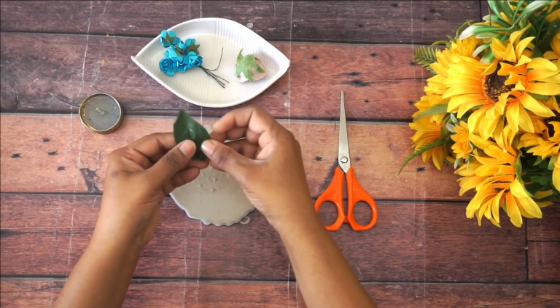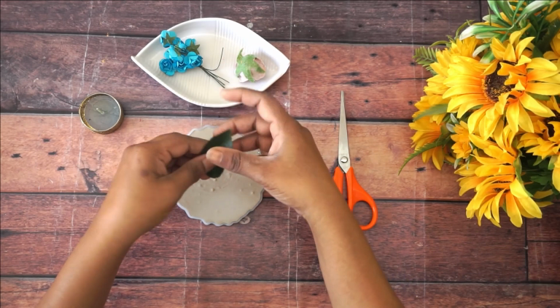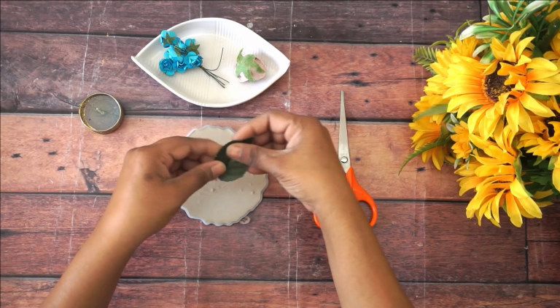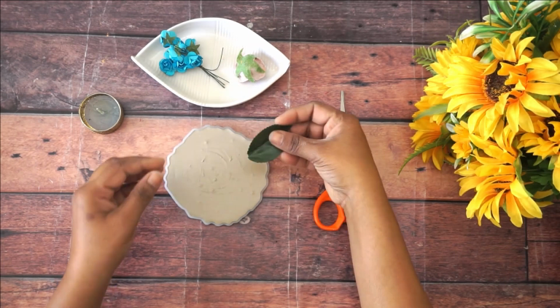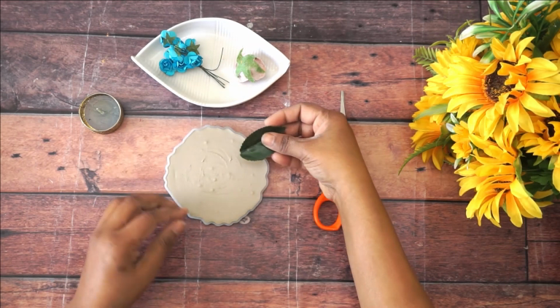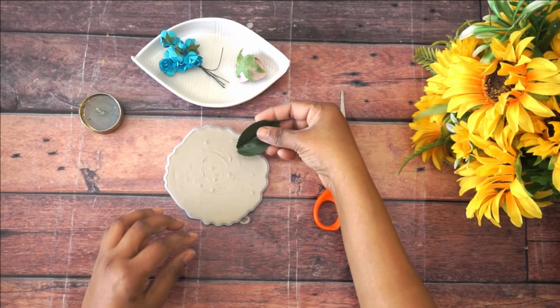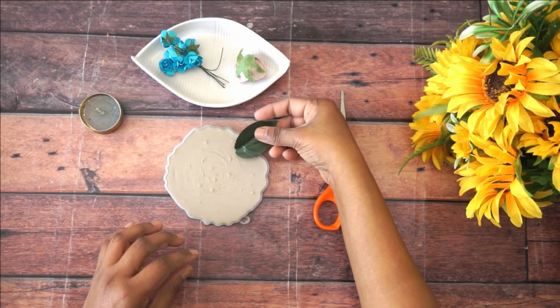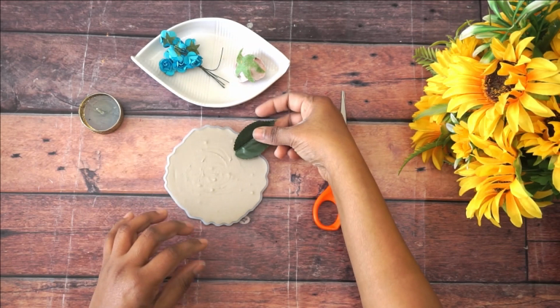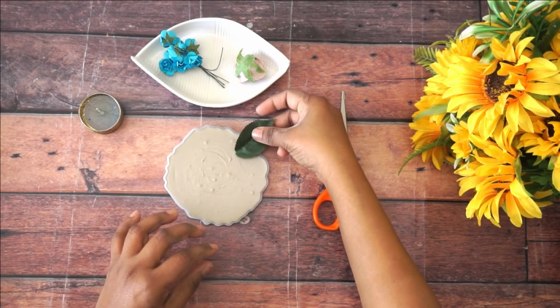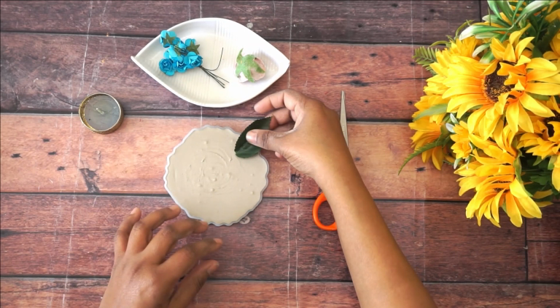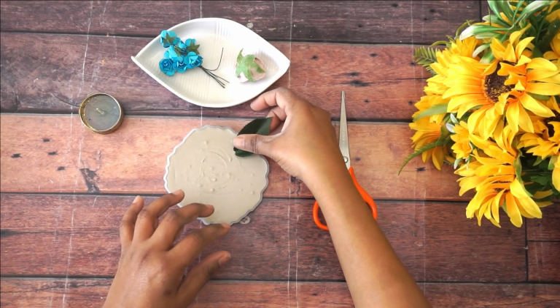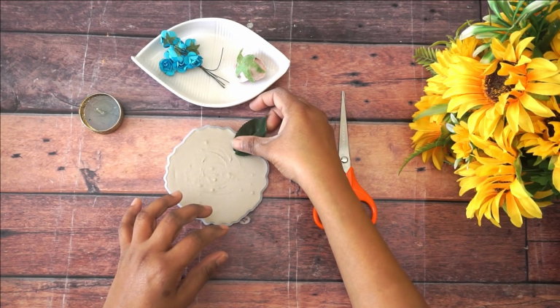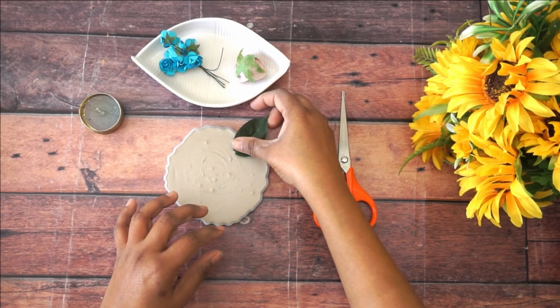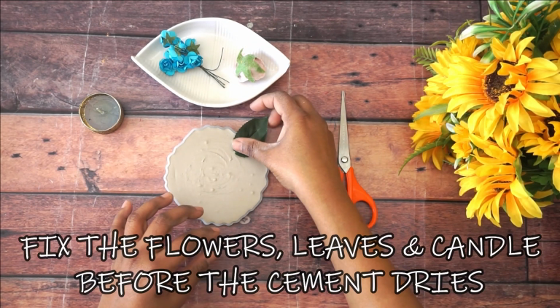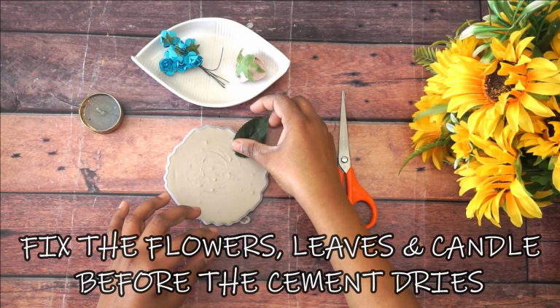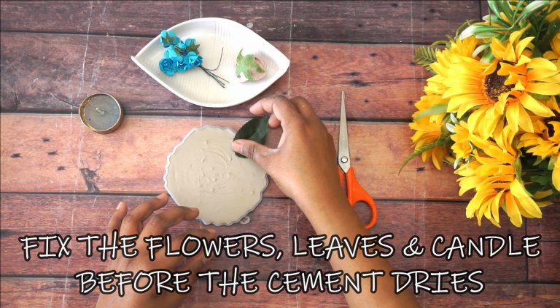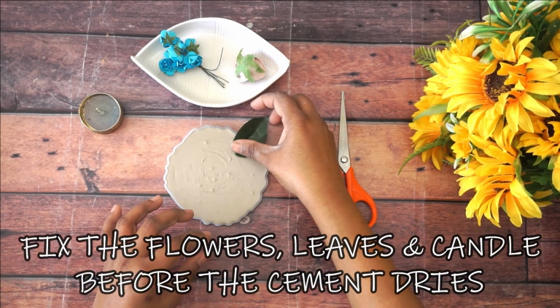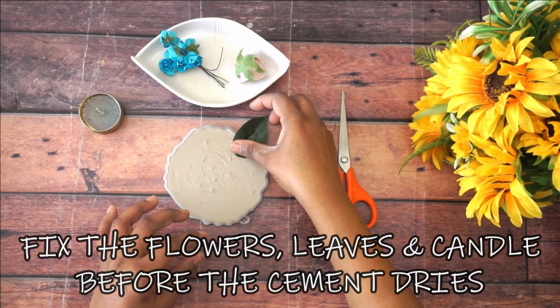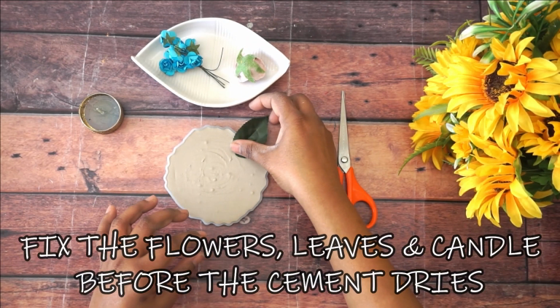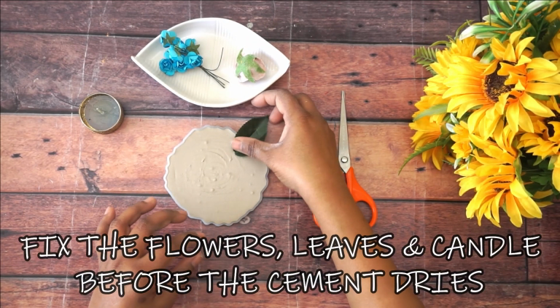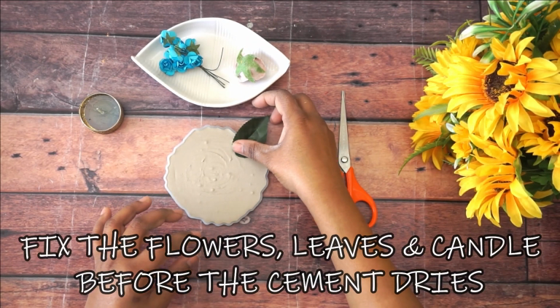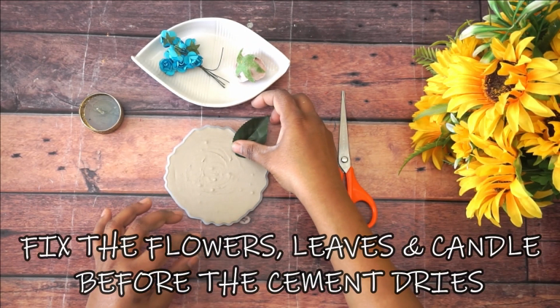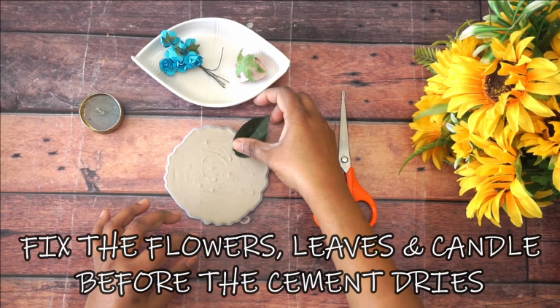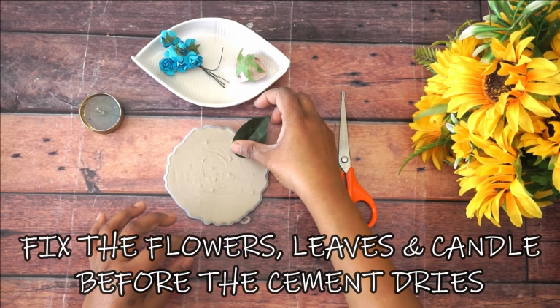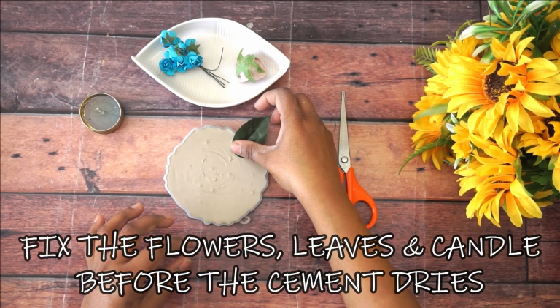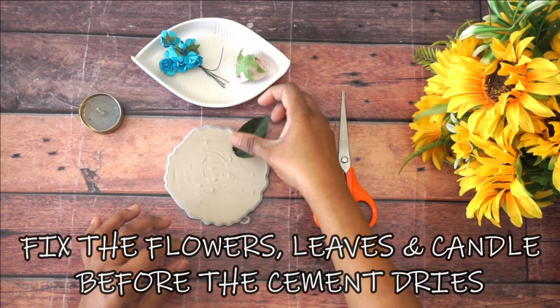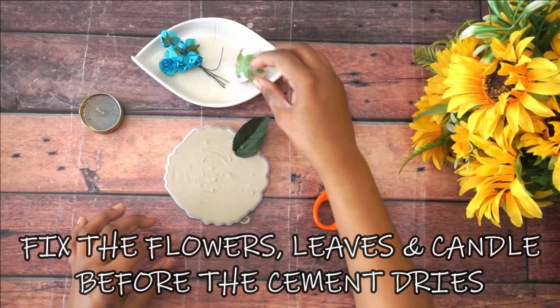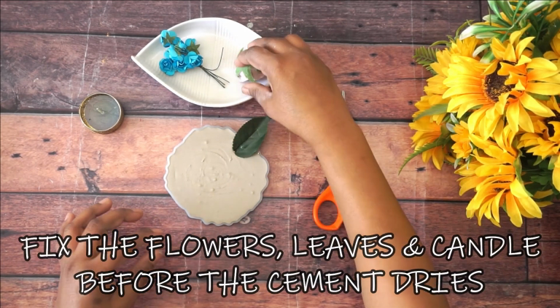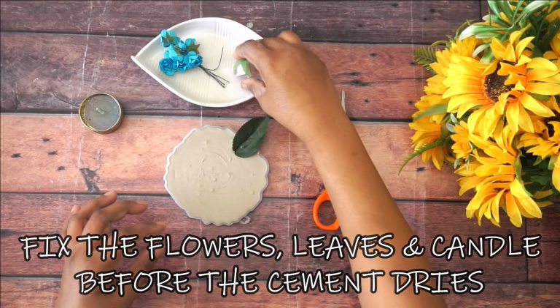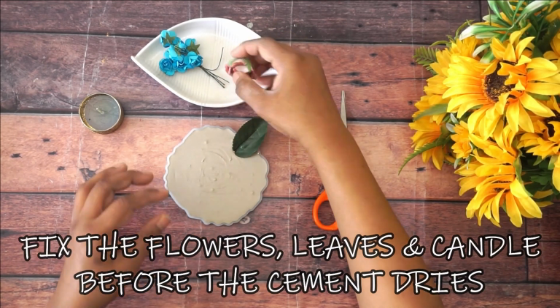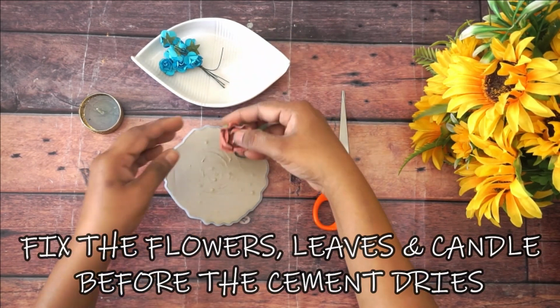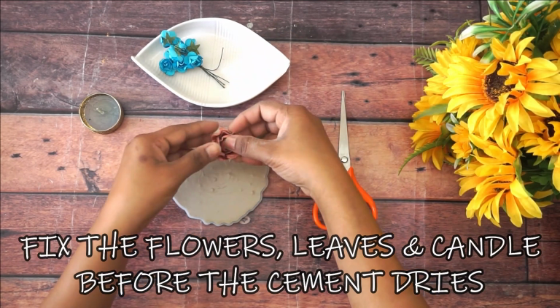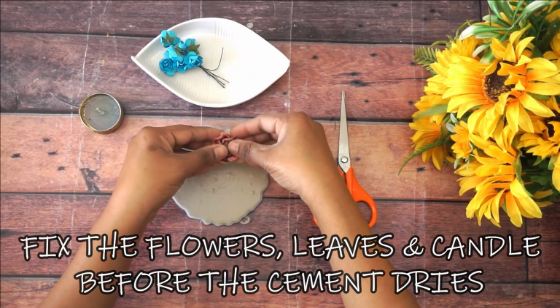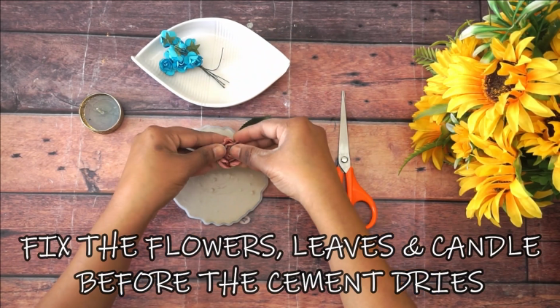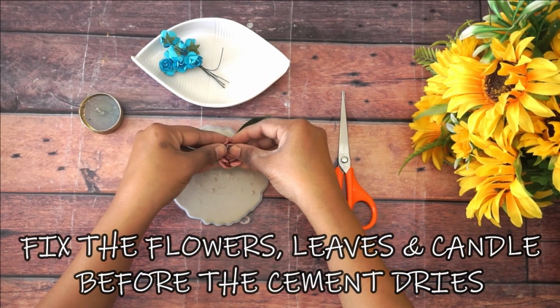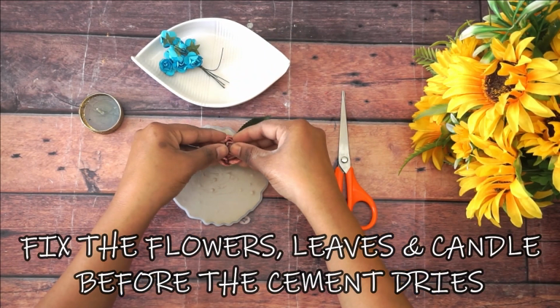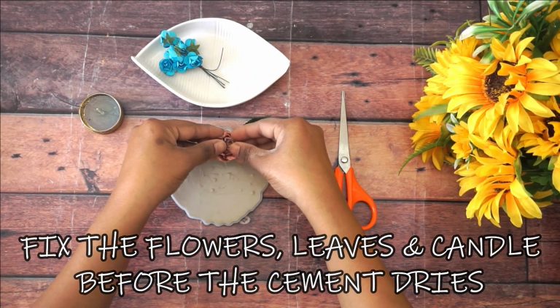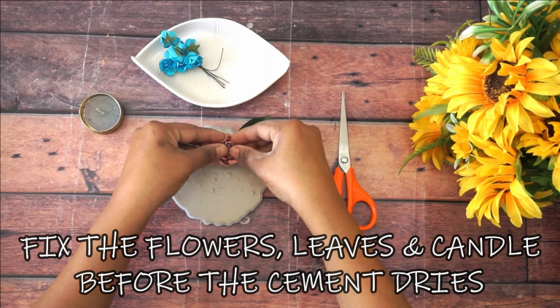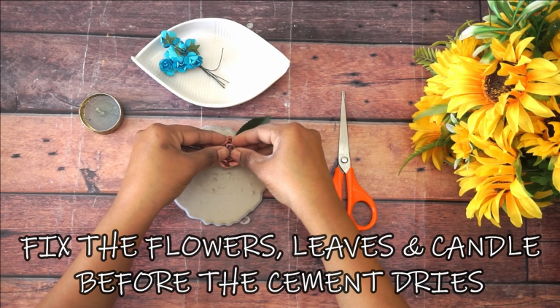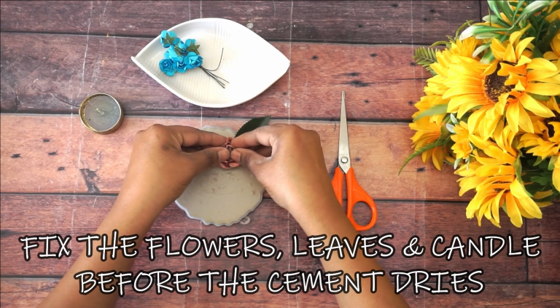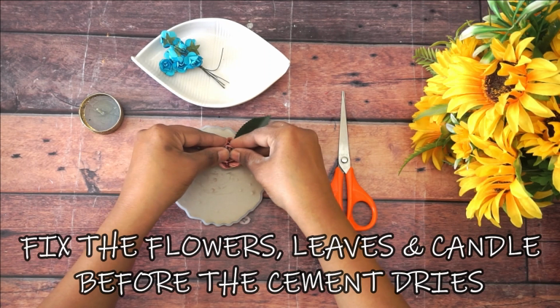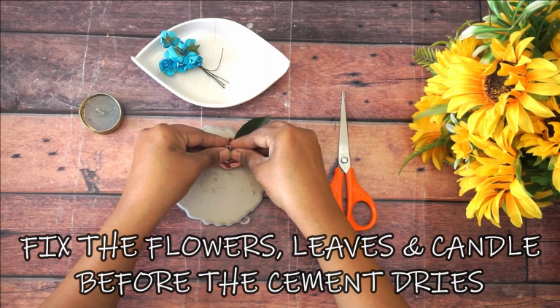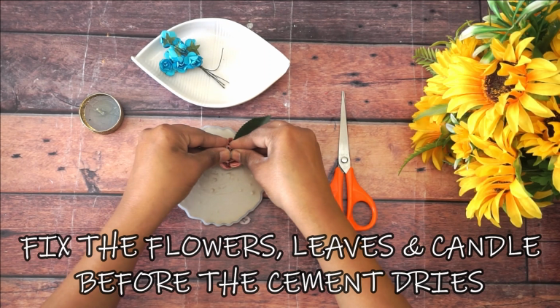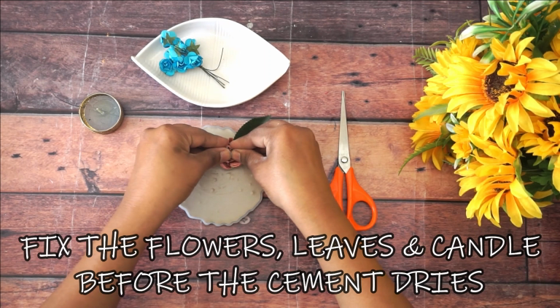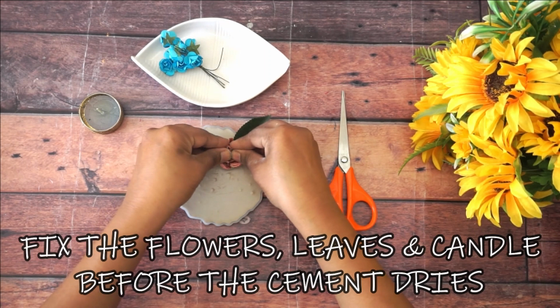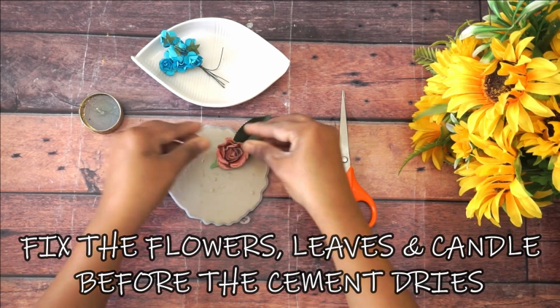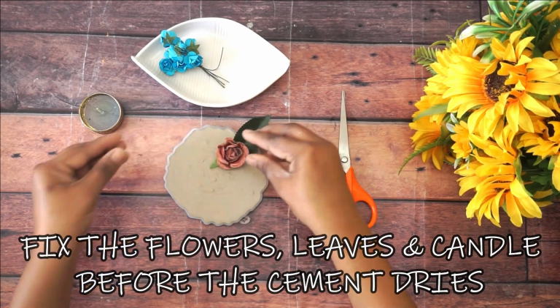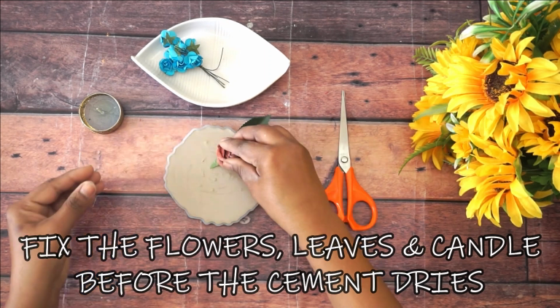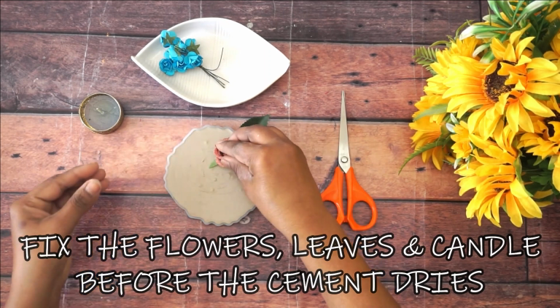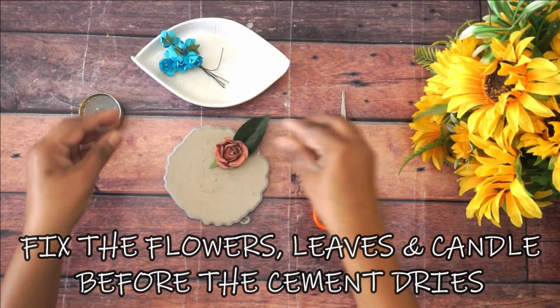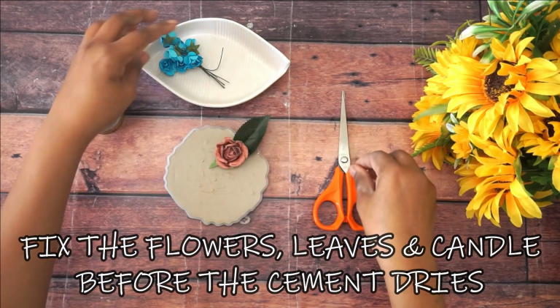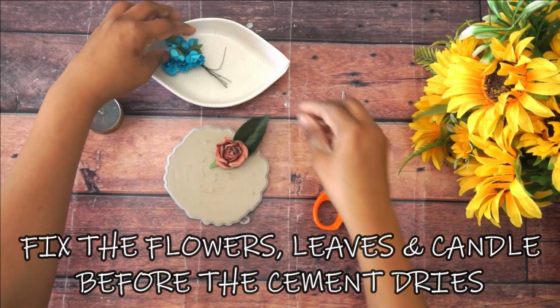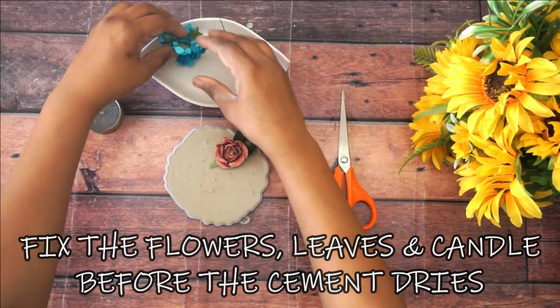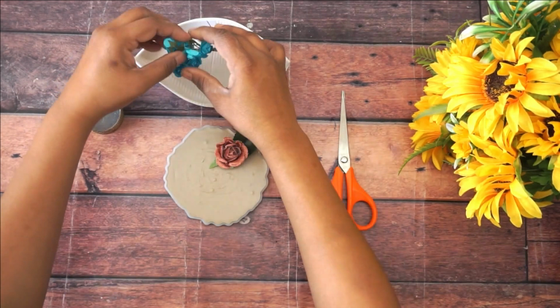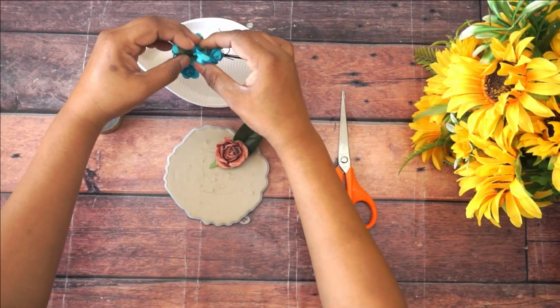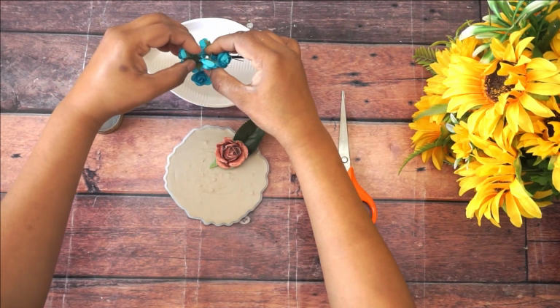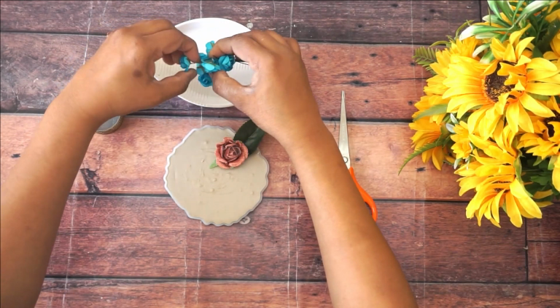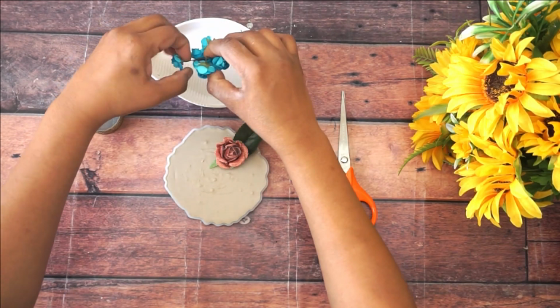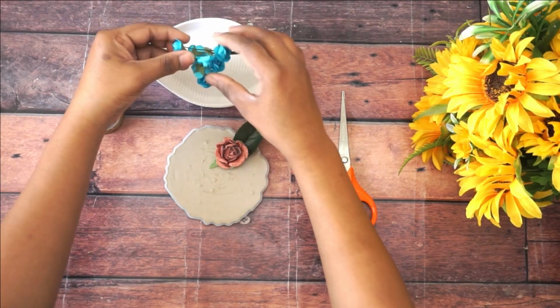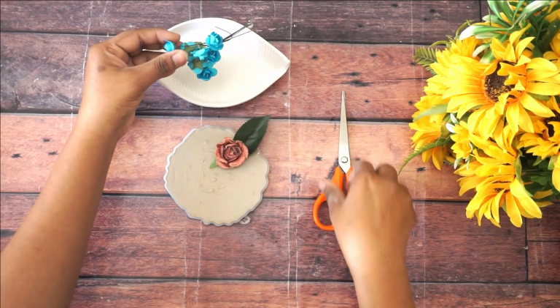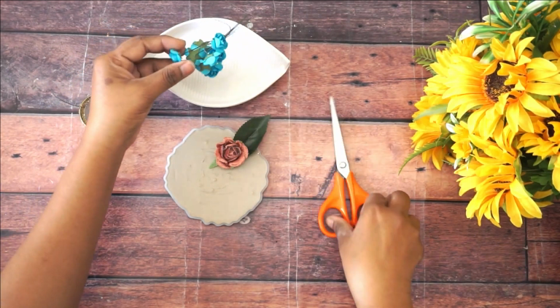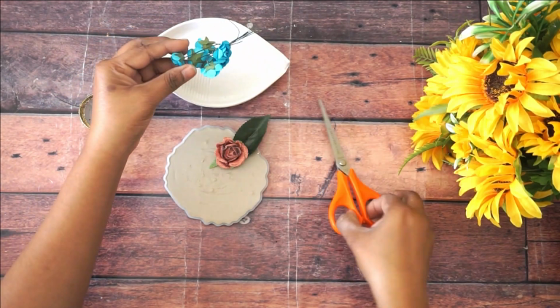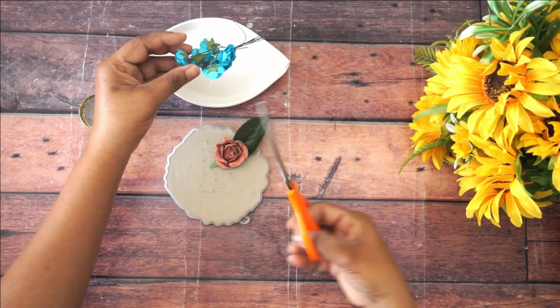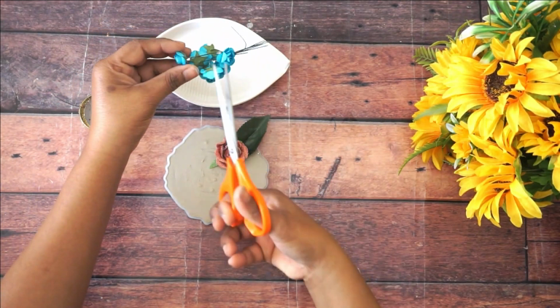After five minutes, fix the flowers, leaves, and the golden diya into the cement and let it dry for a few hours.